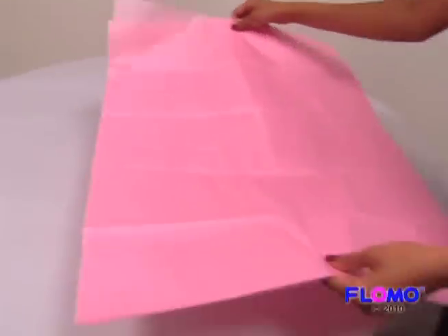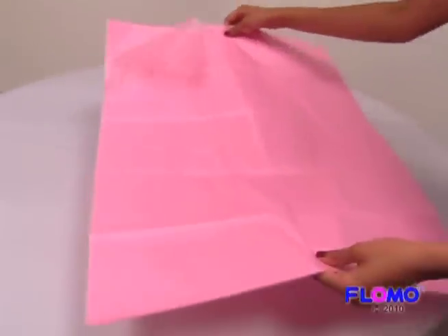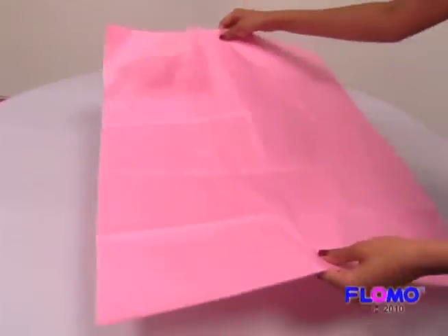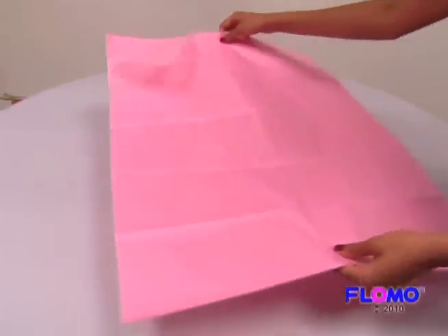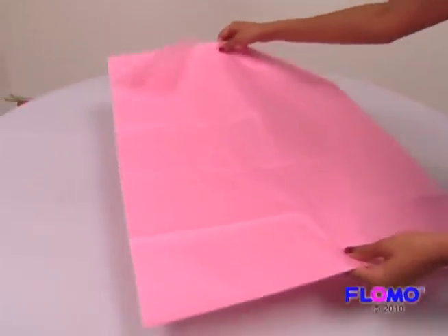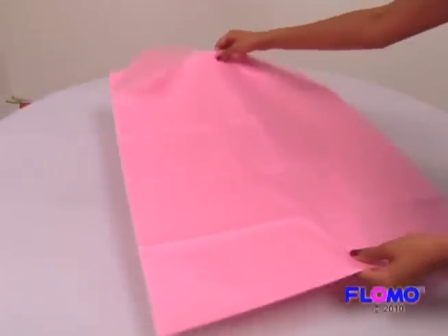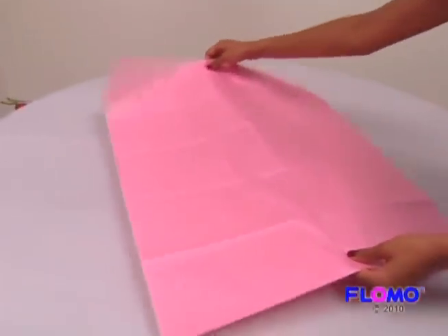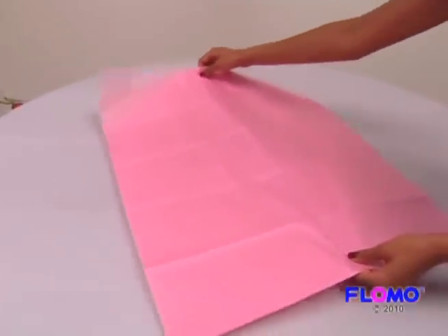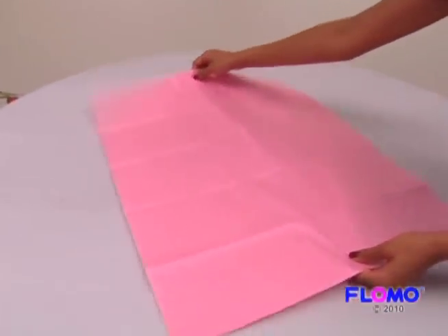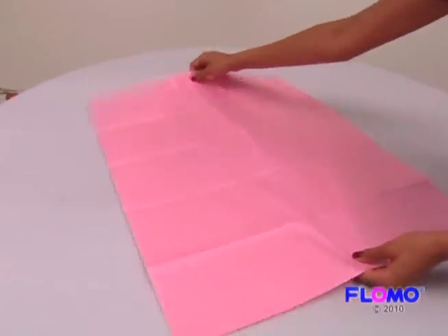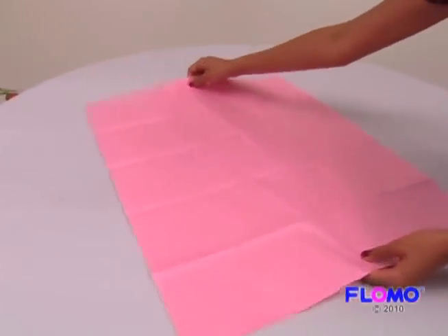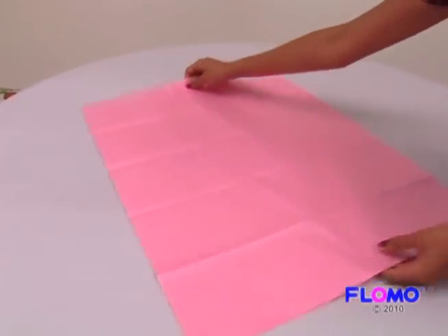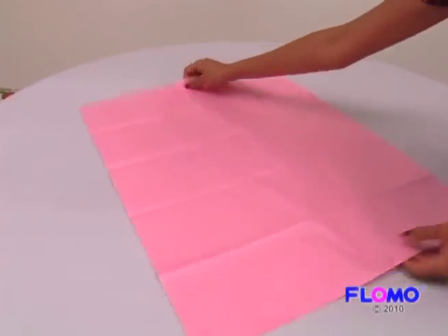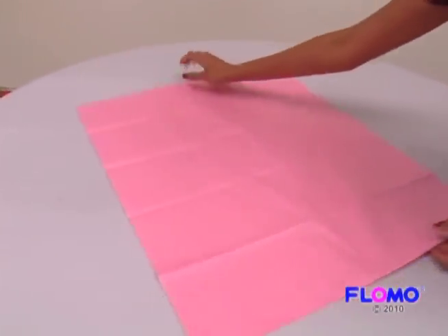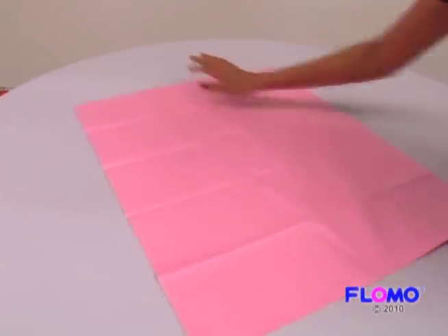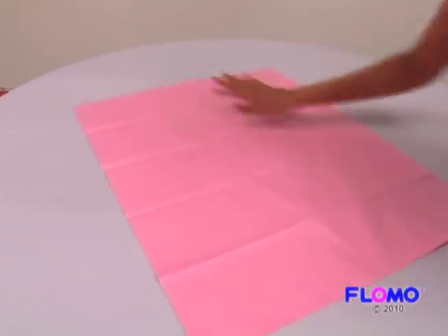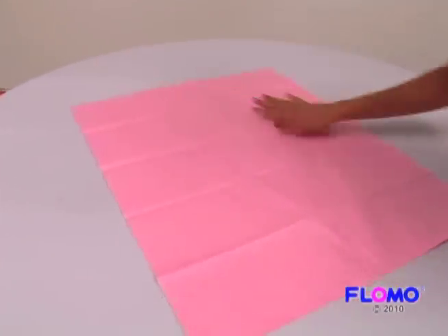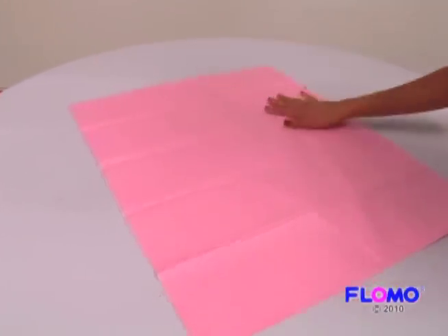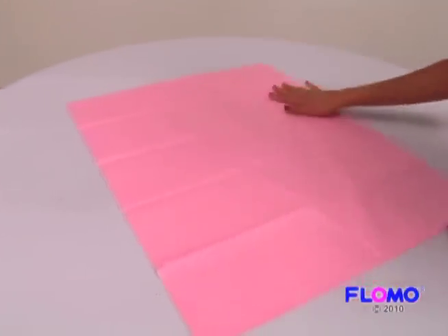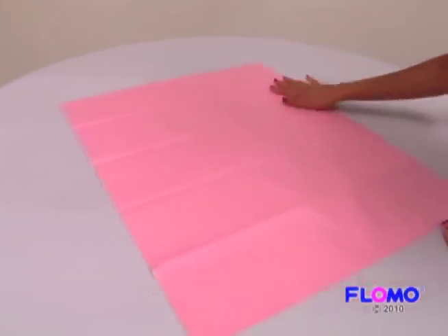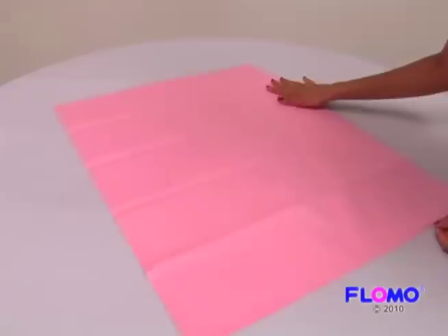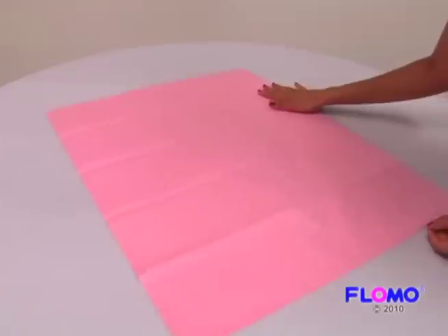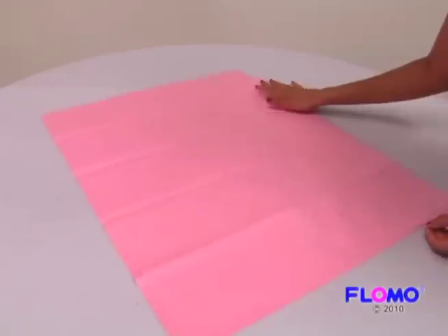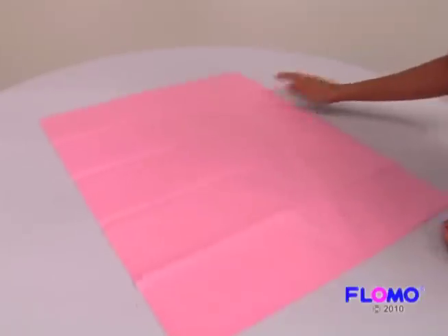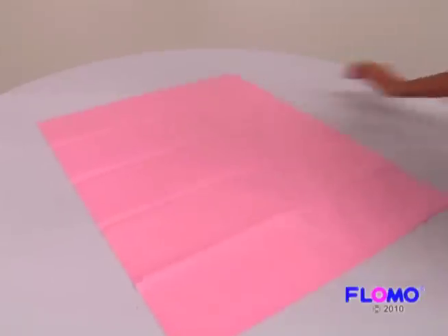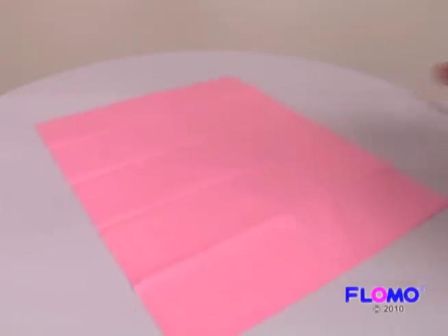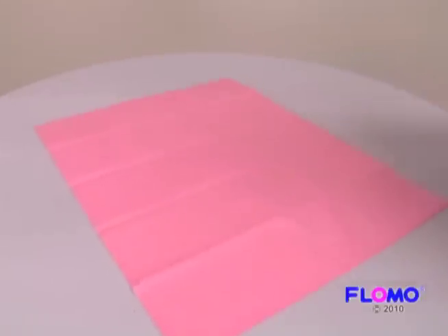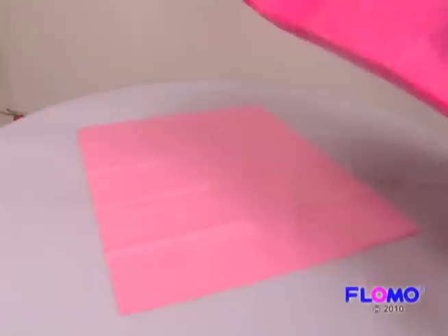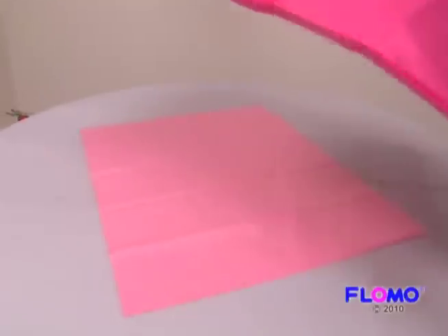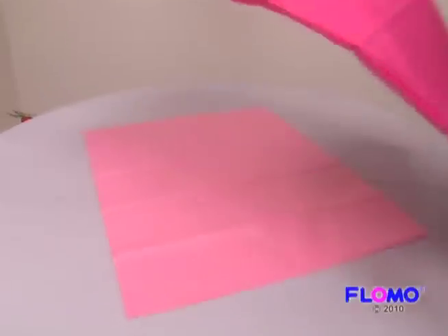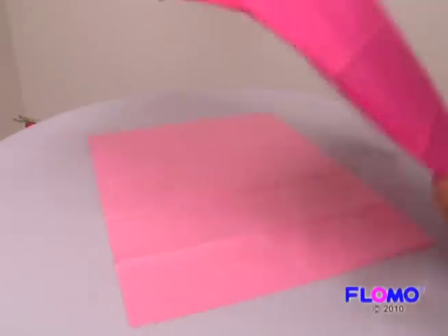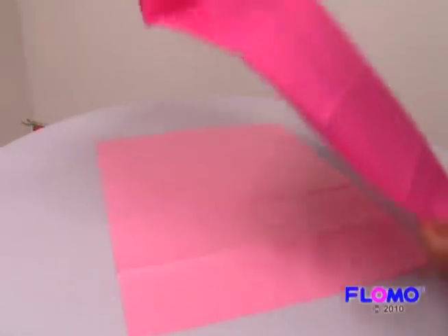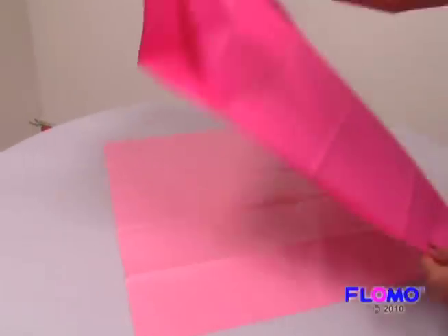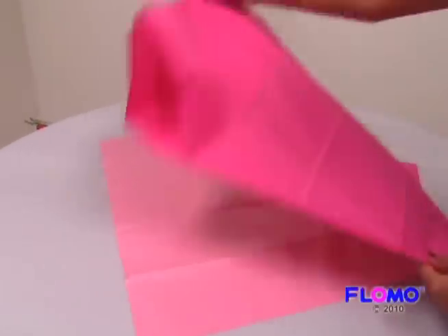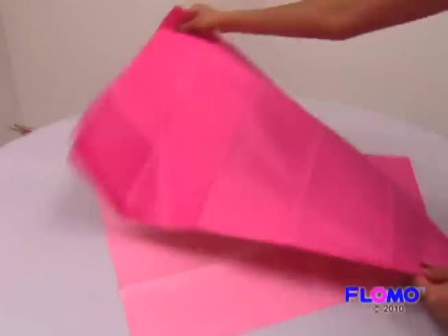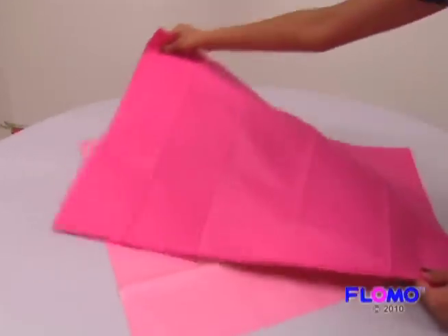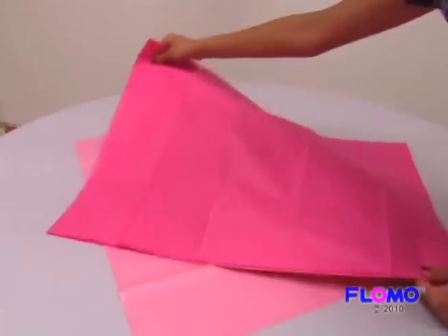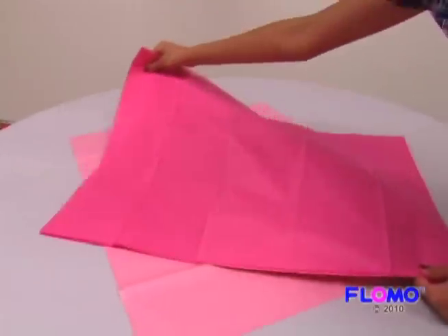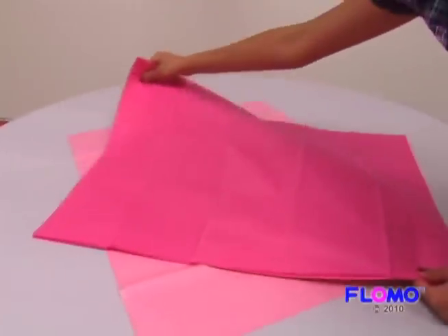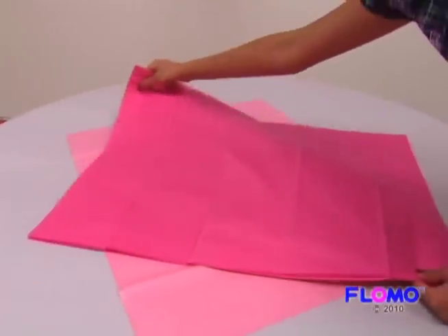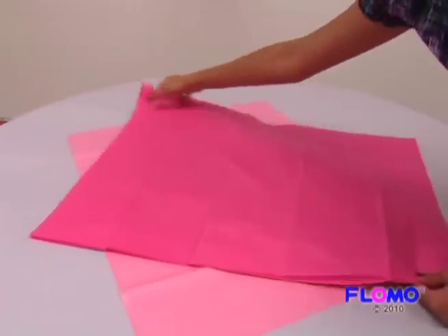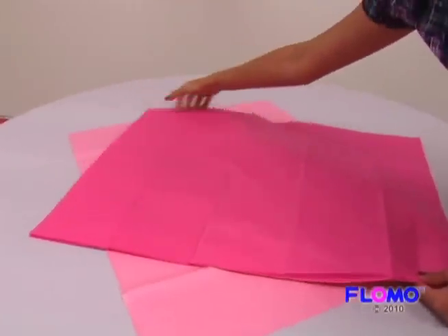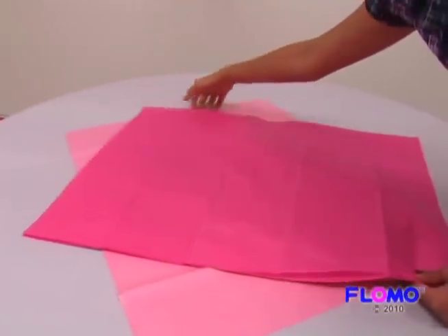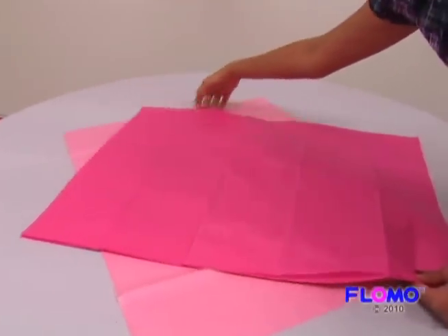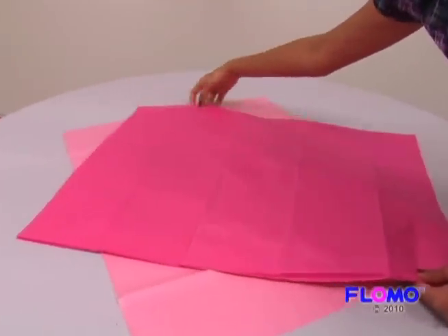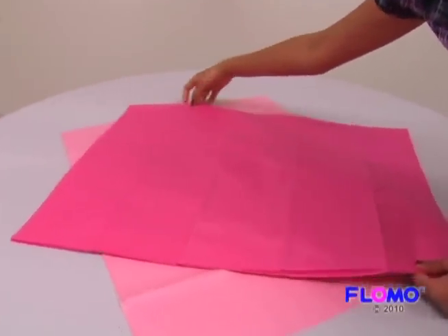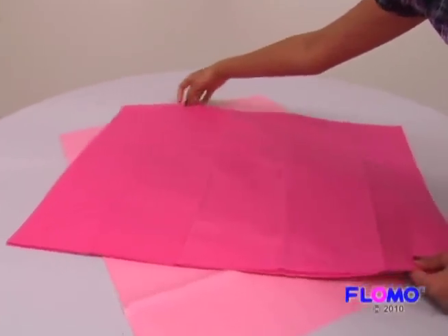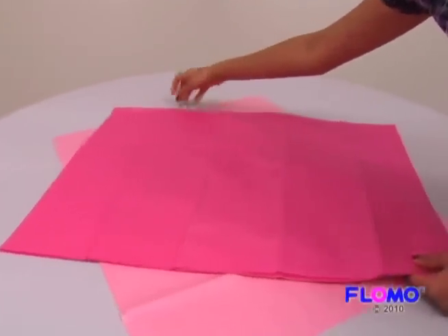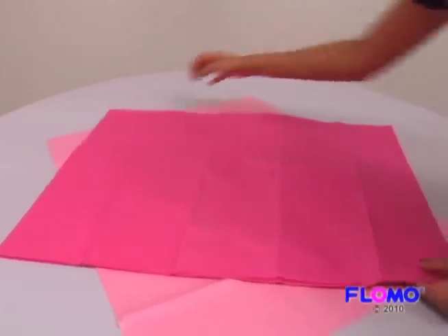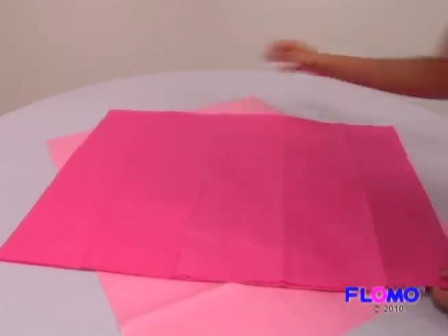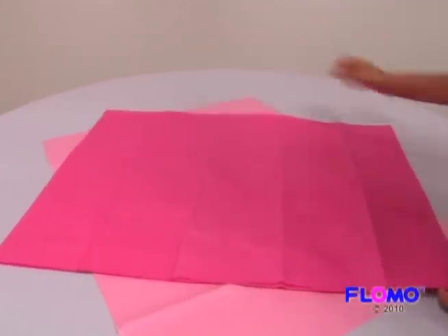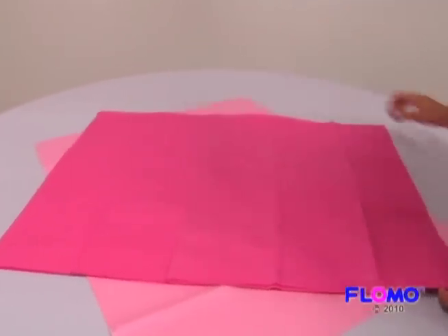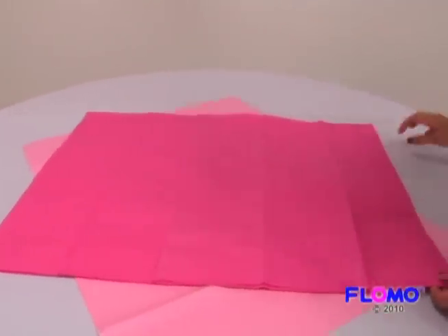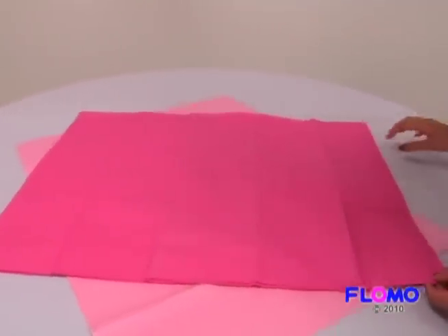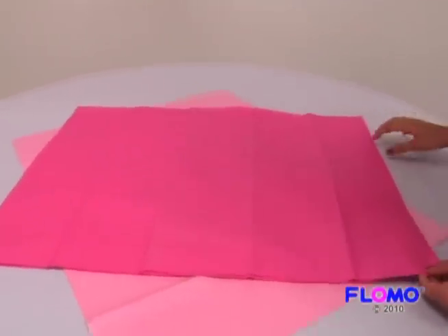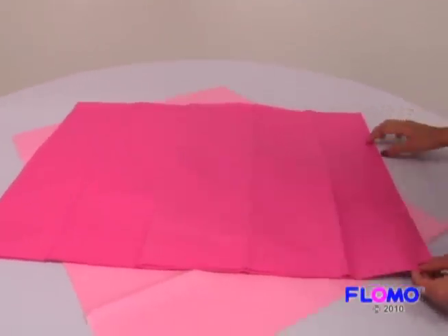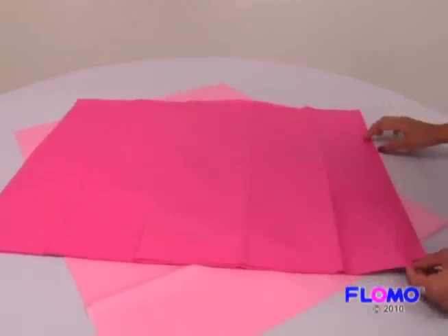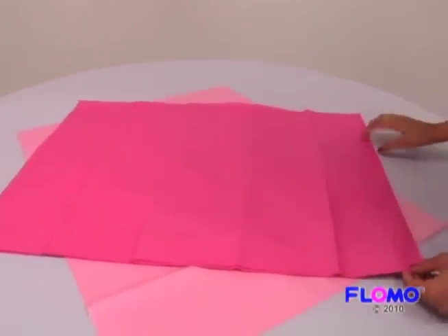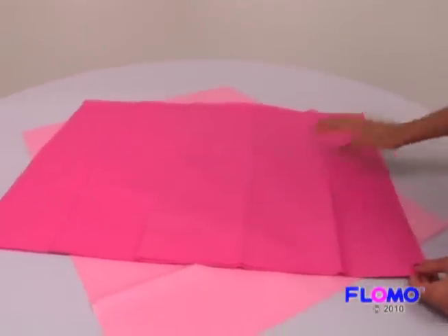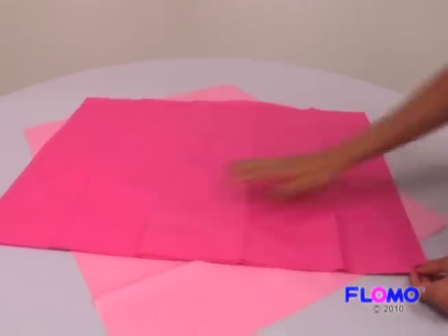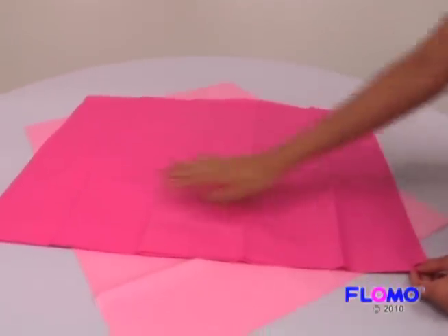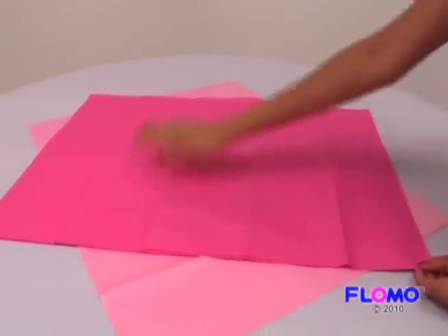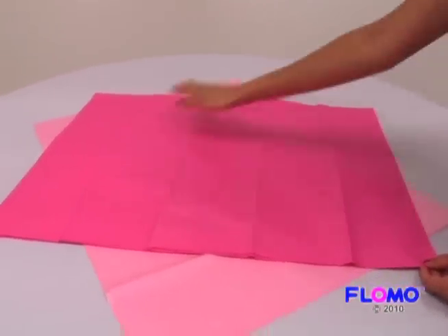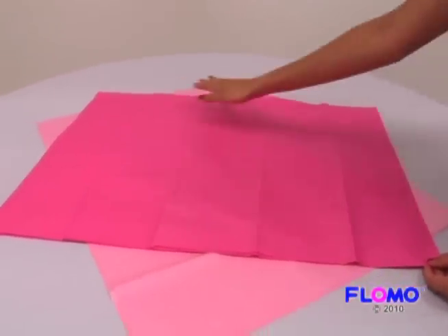Place a few sheets of one color on the center of the table, then place a few sheets of your second color choice on top of your first, like this.